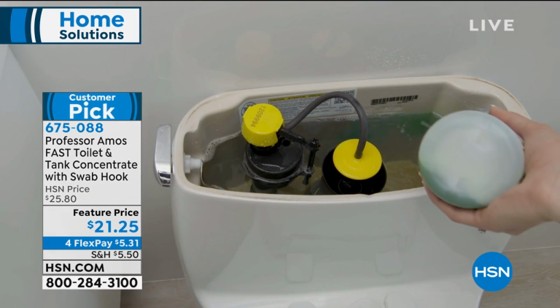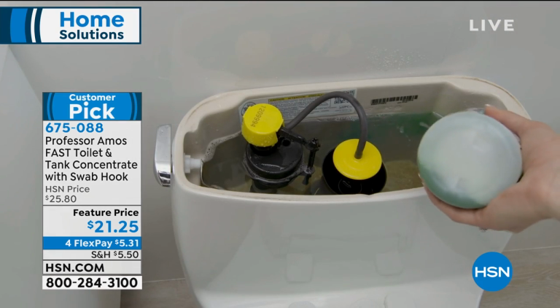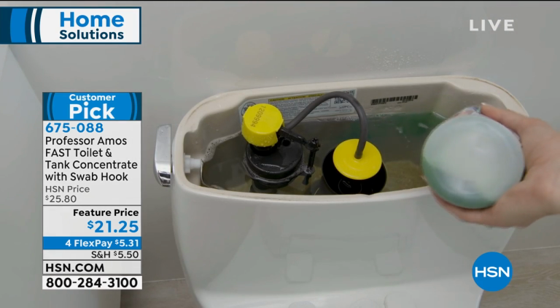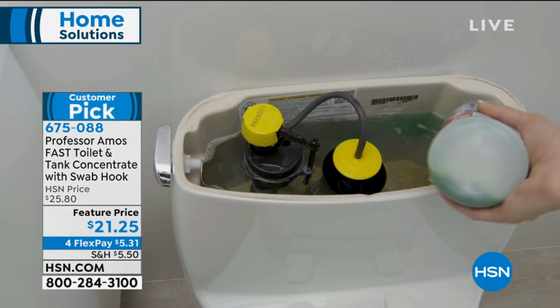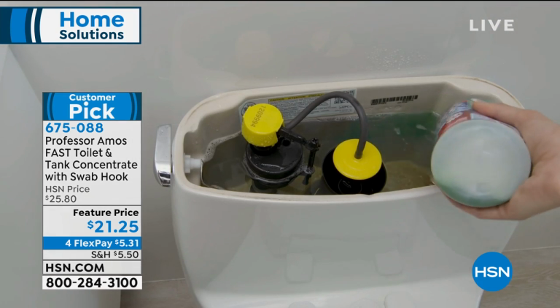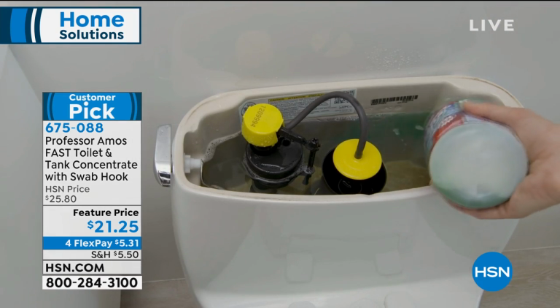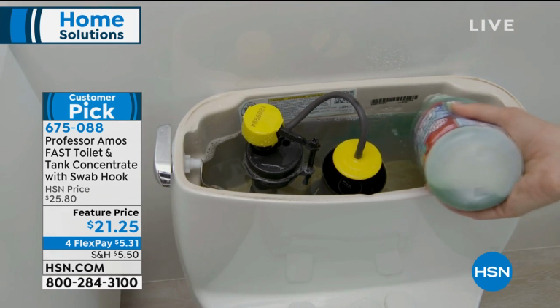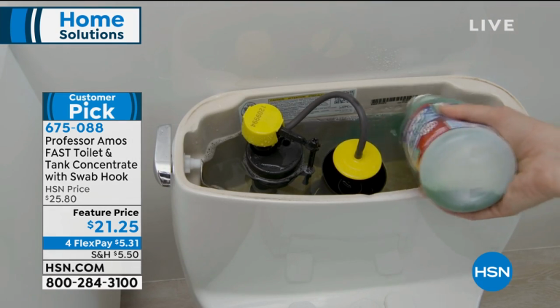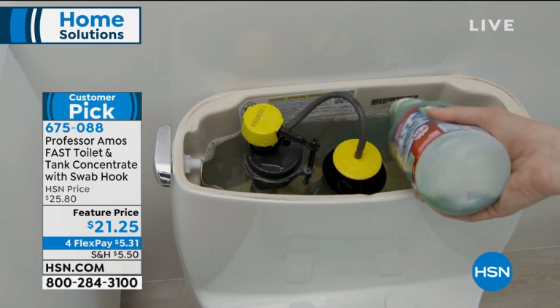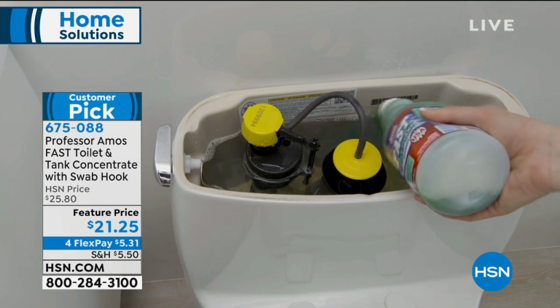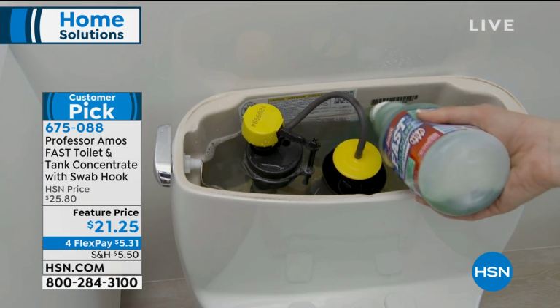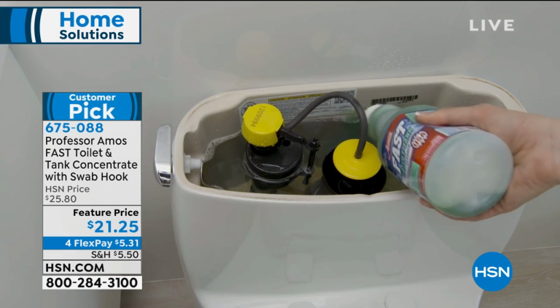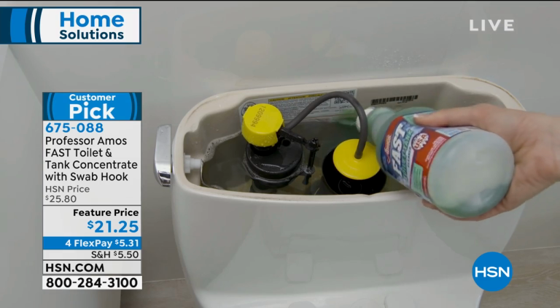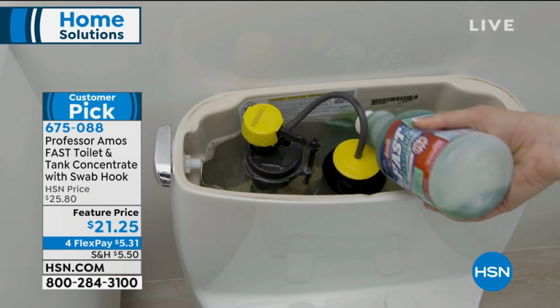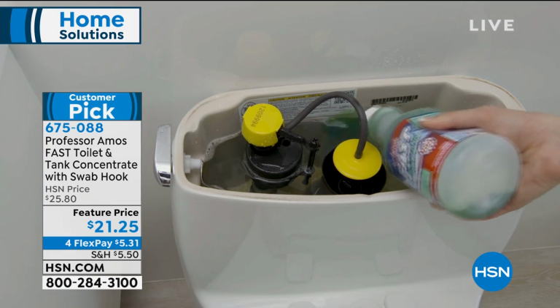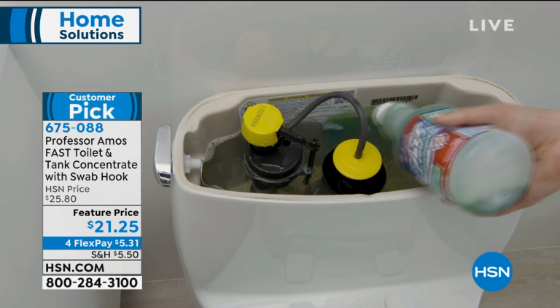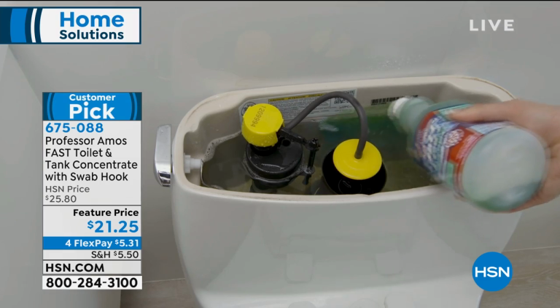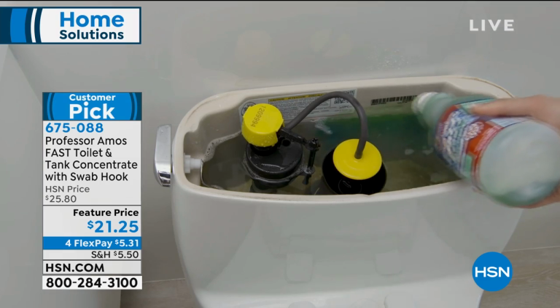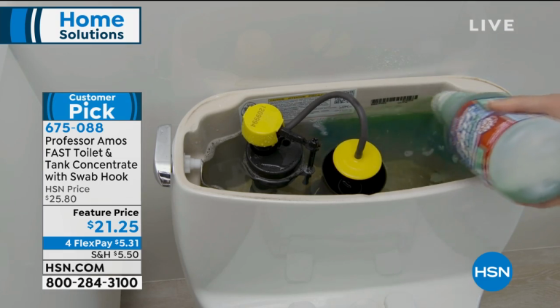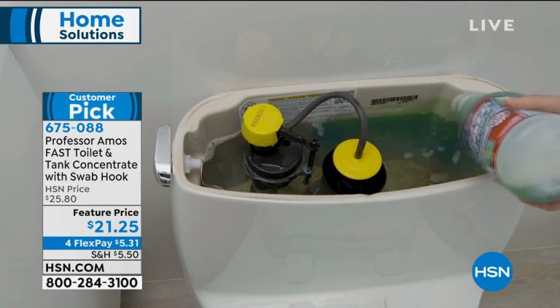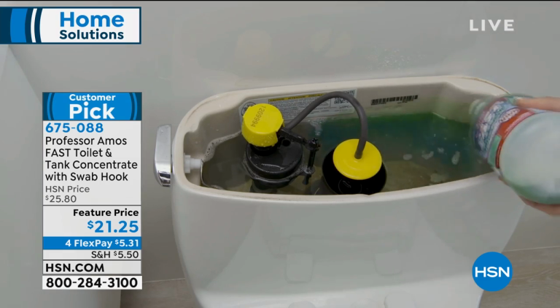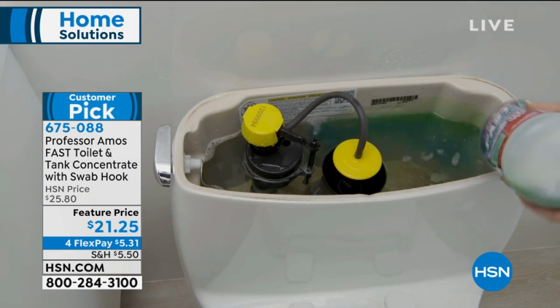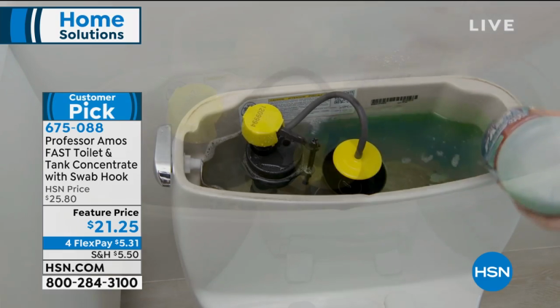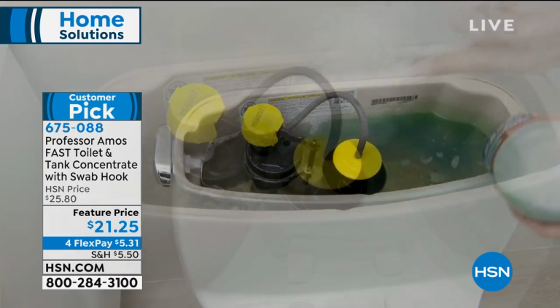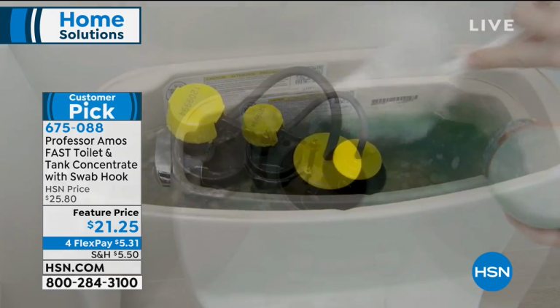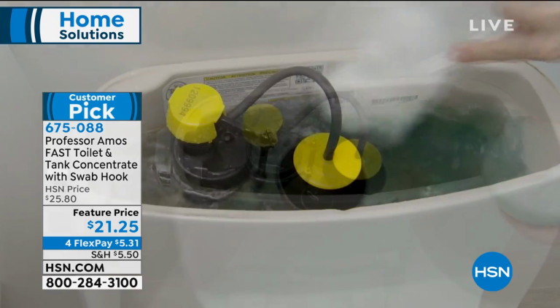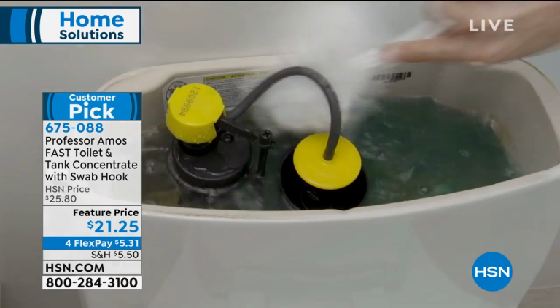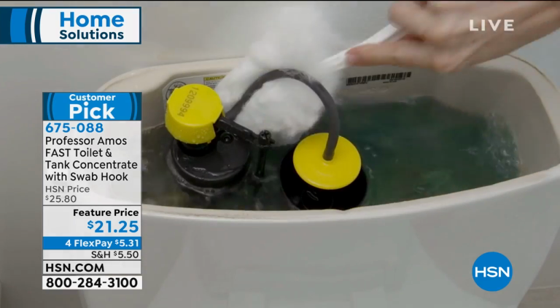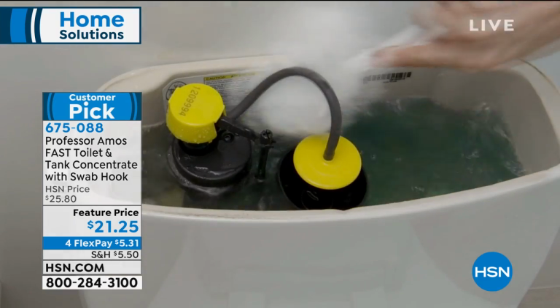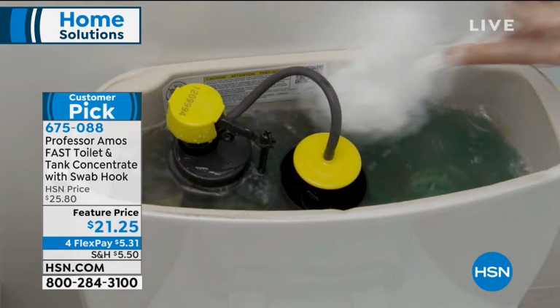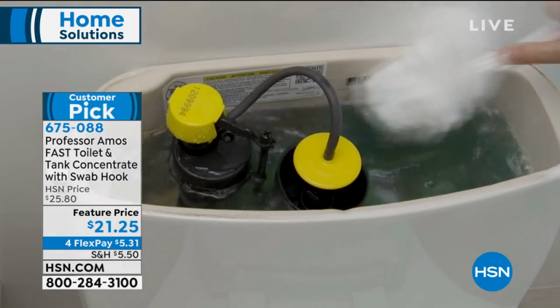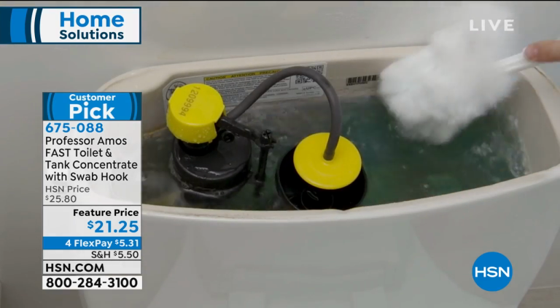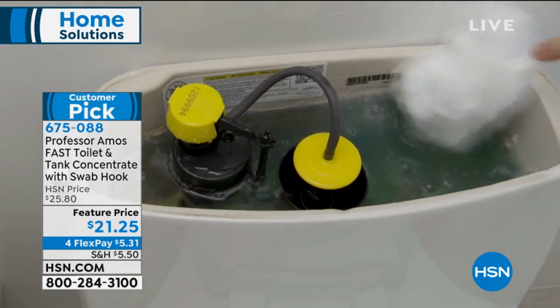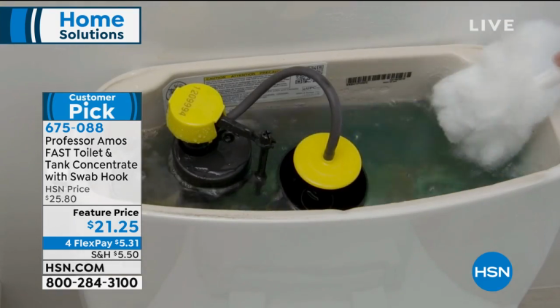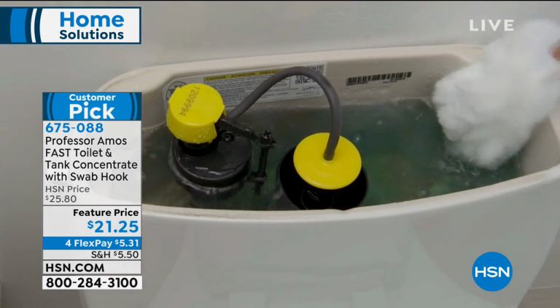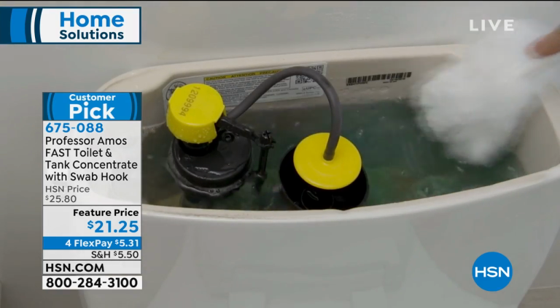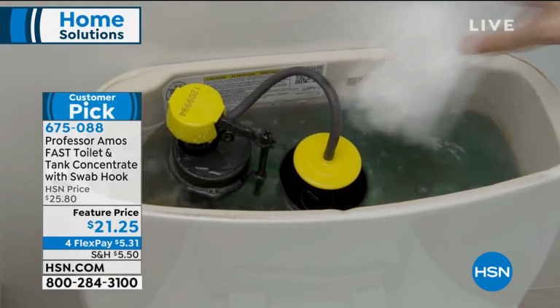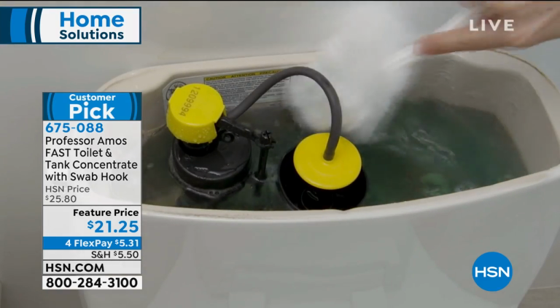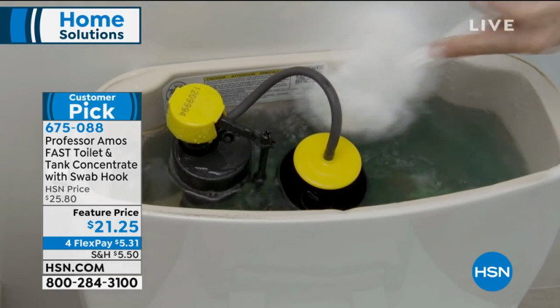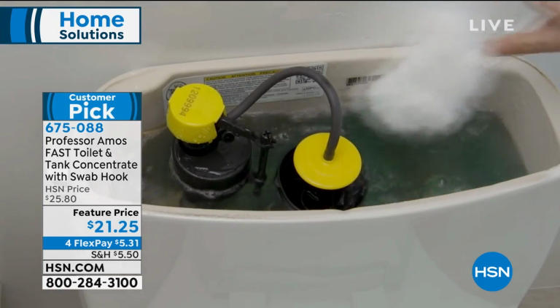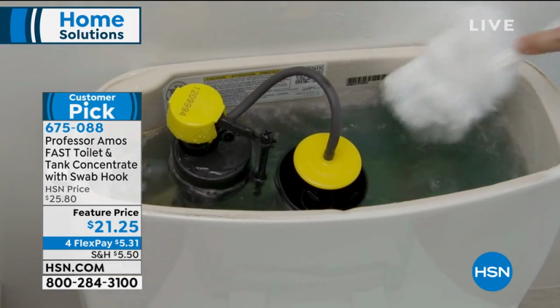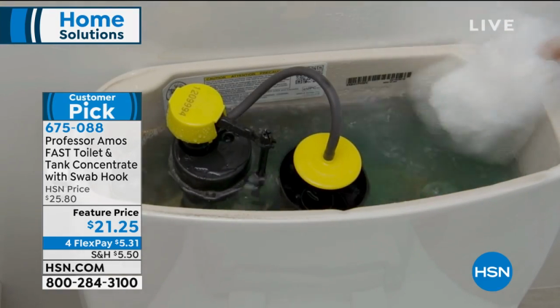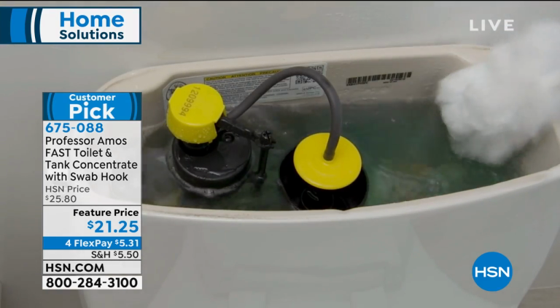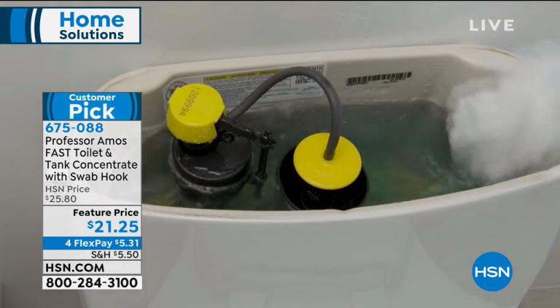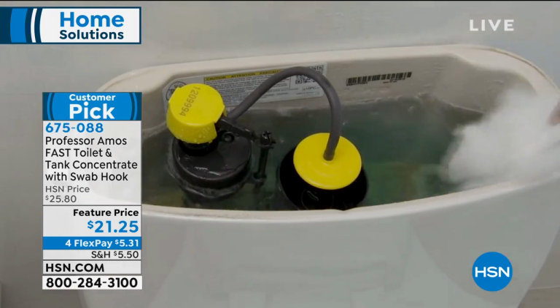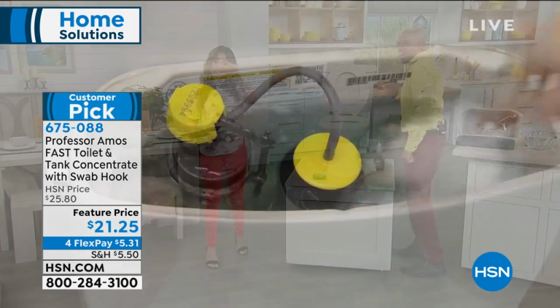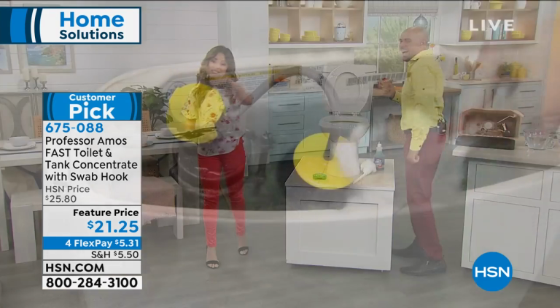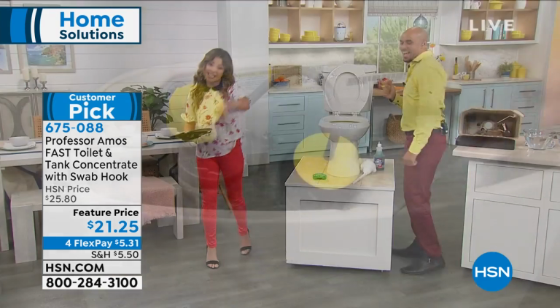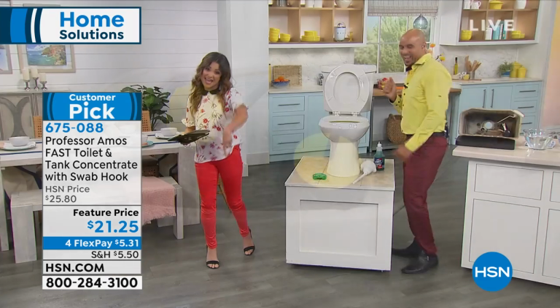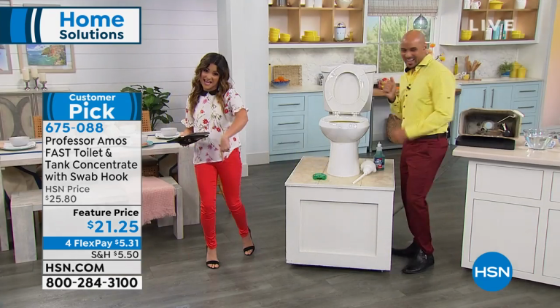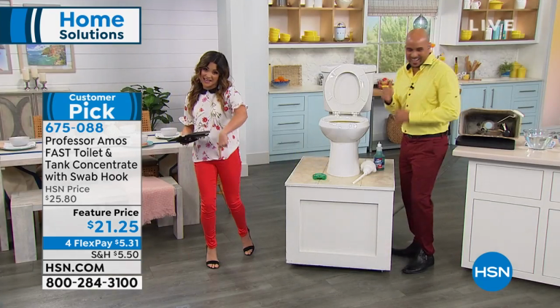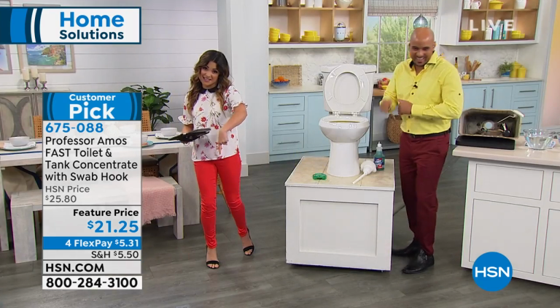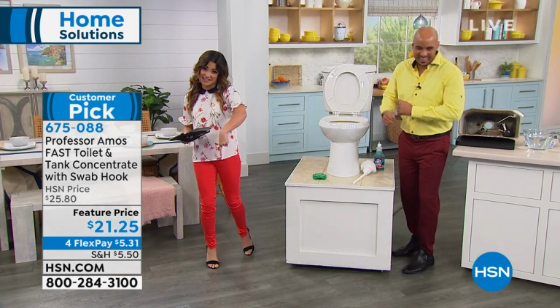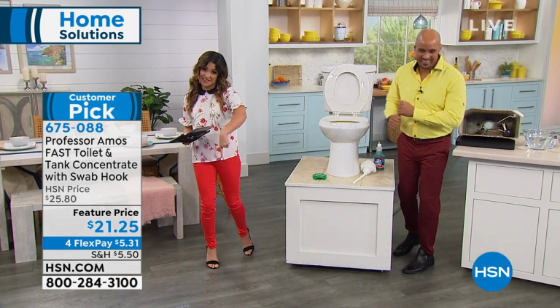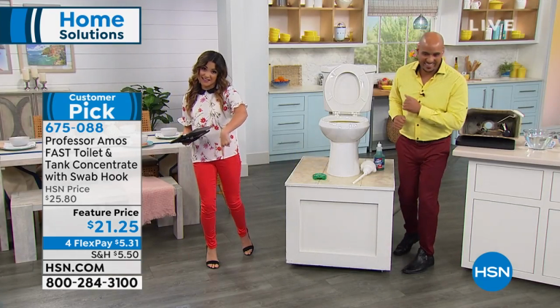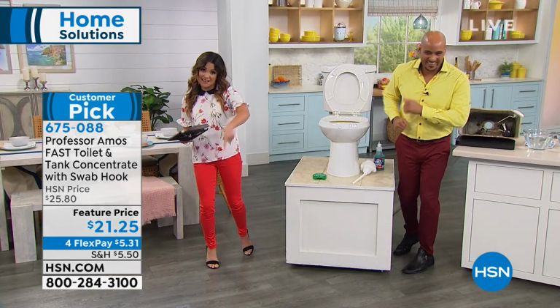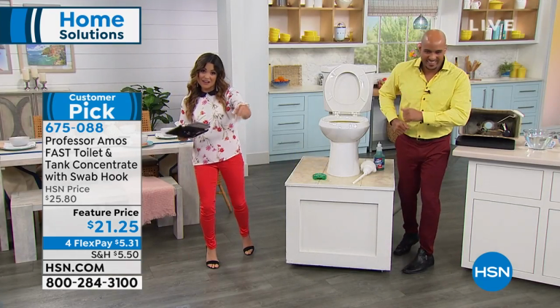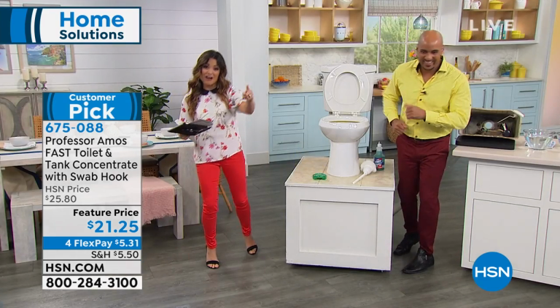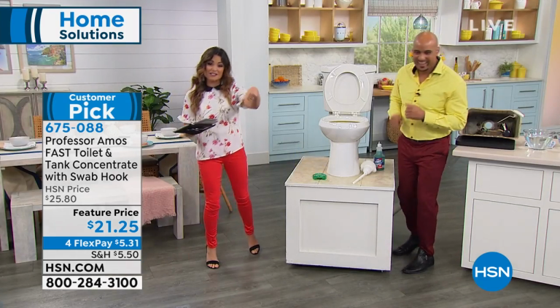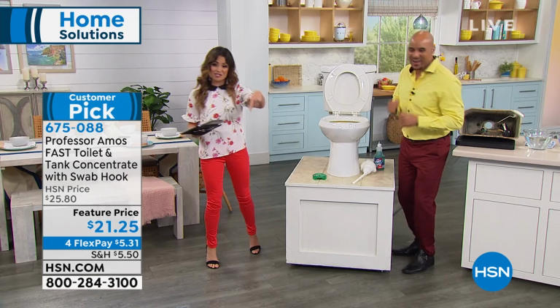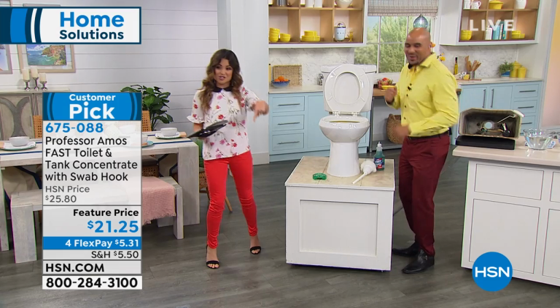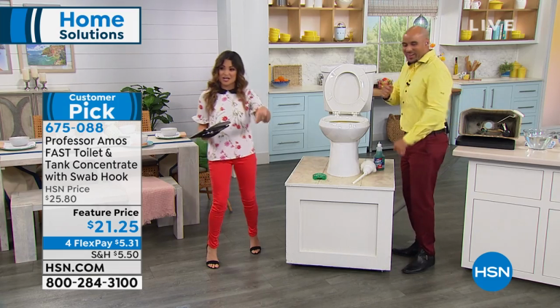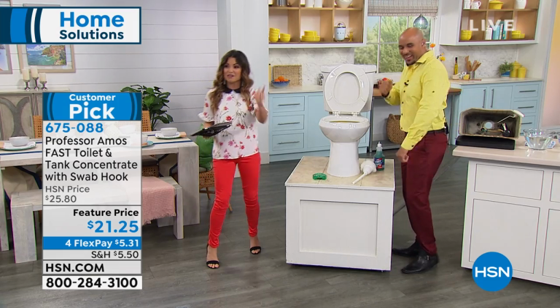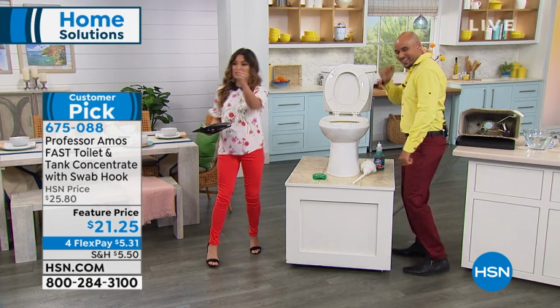We've got something for that from Professor Amos. It's the Fast Toilet and Tank Concentrate.